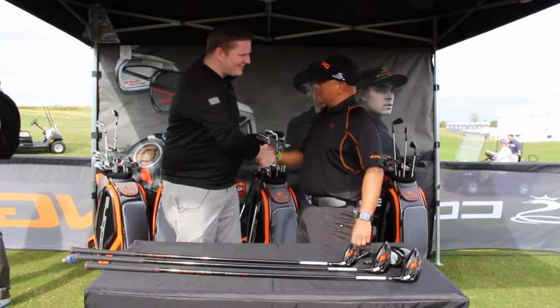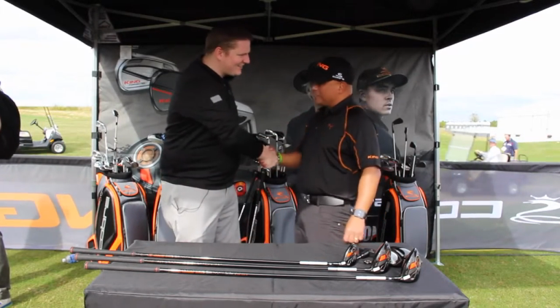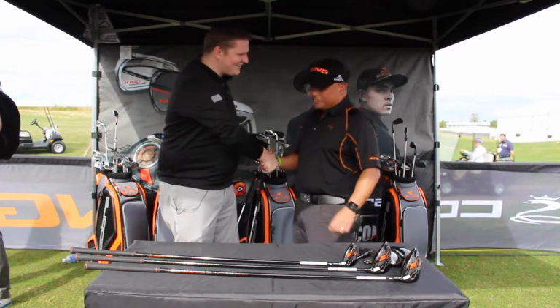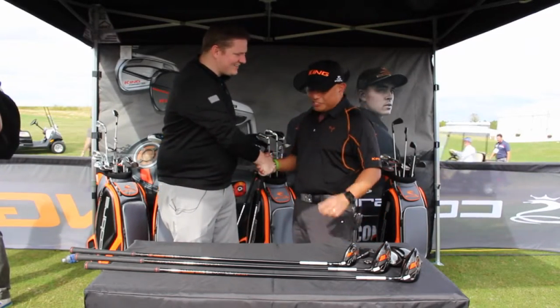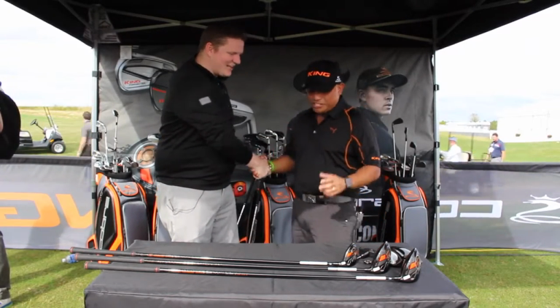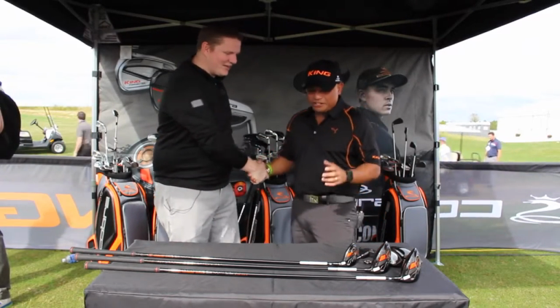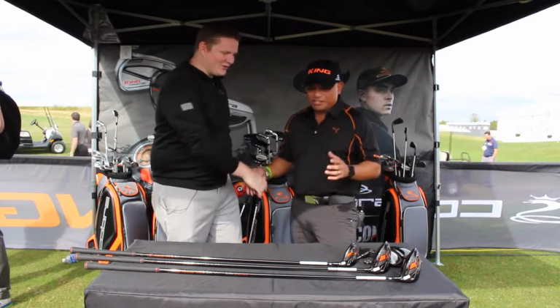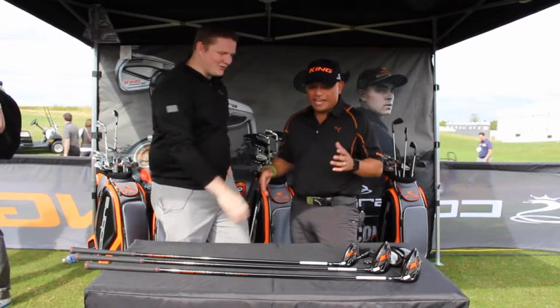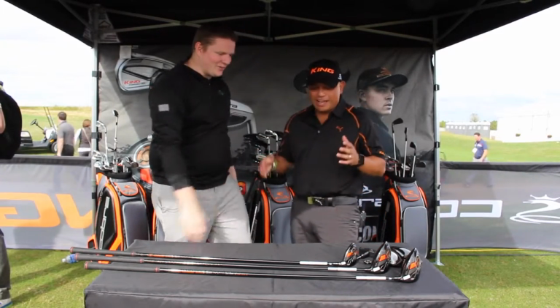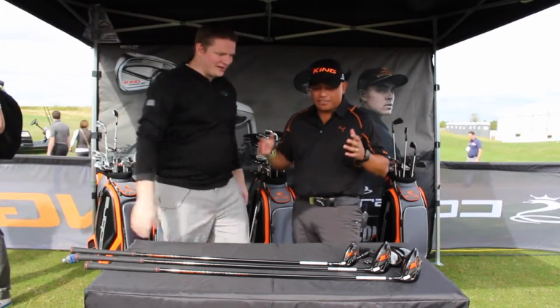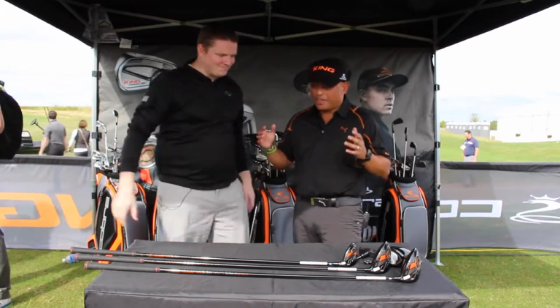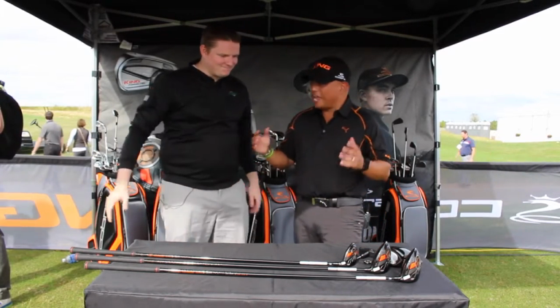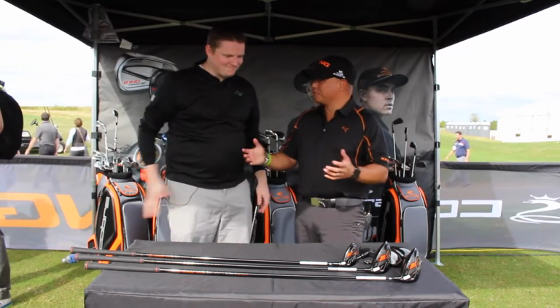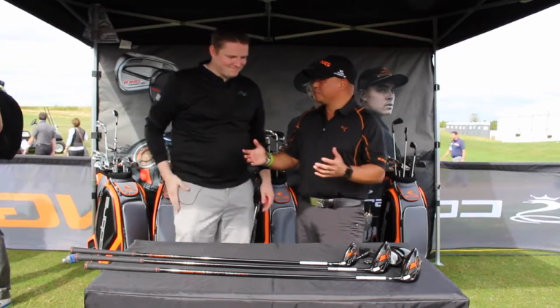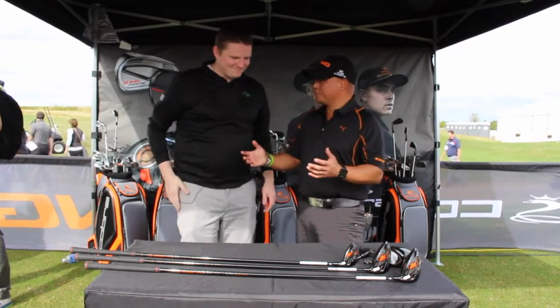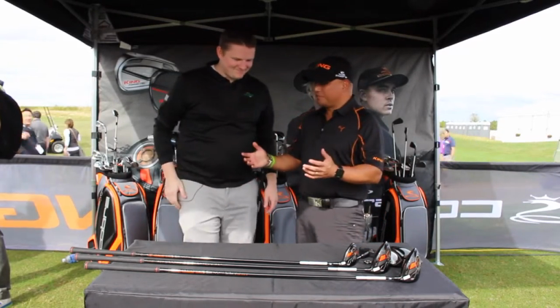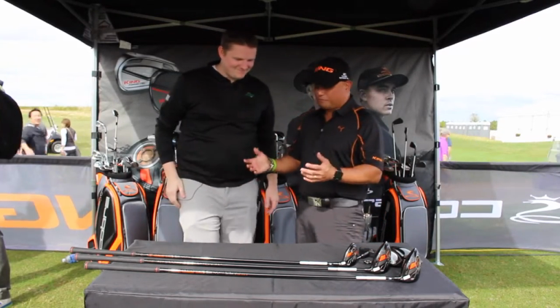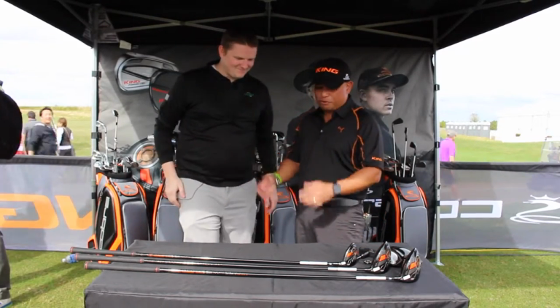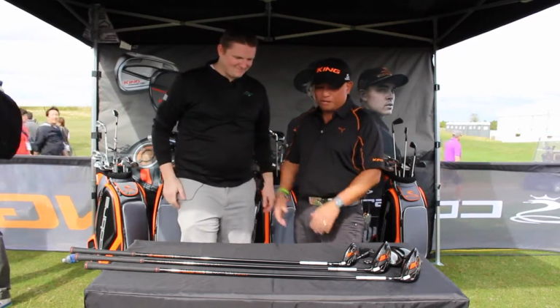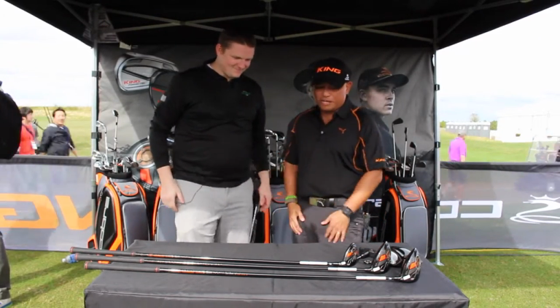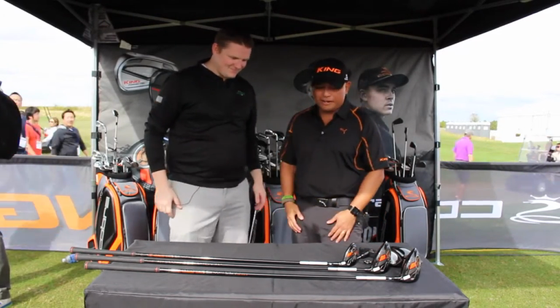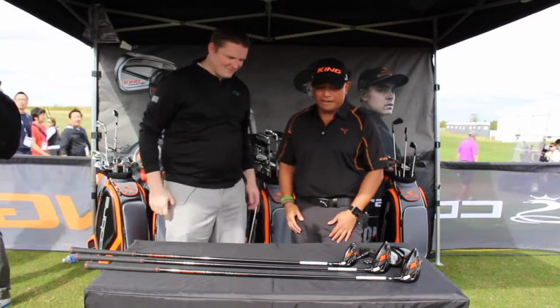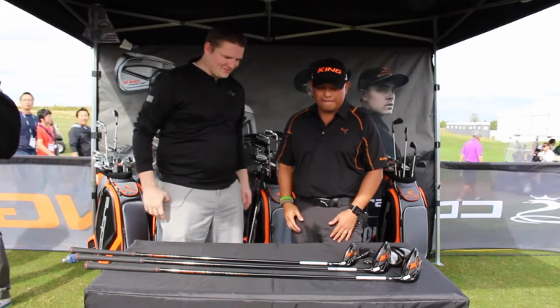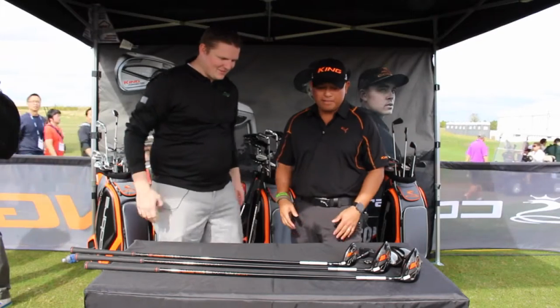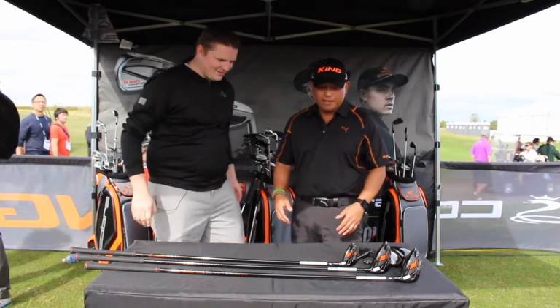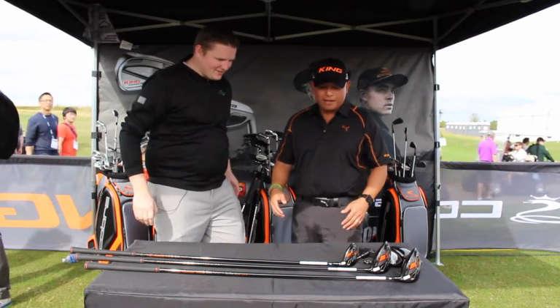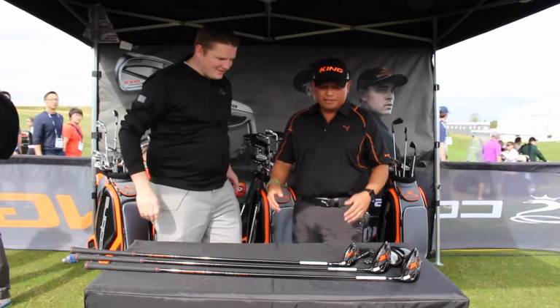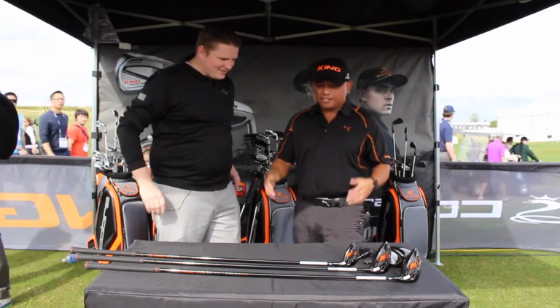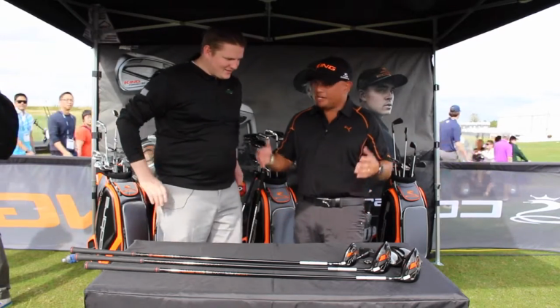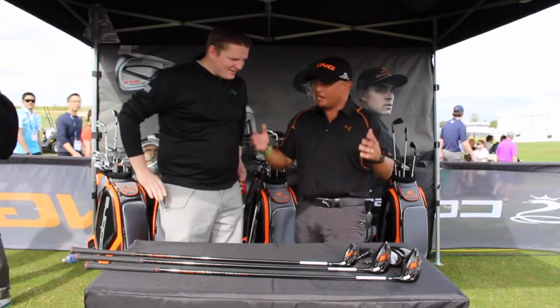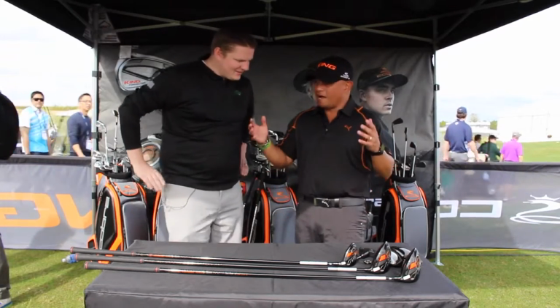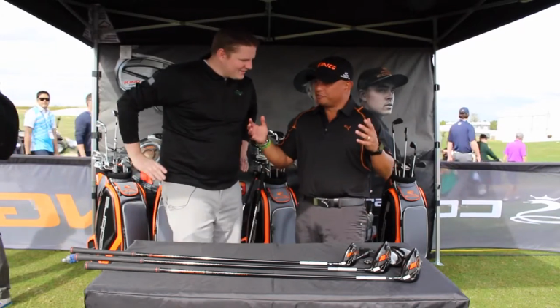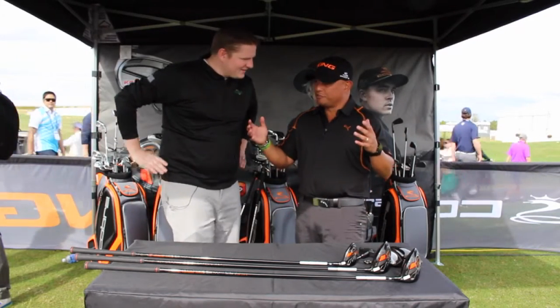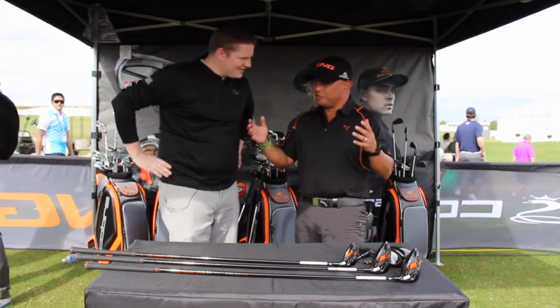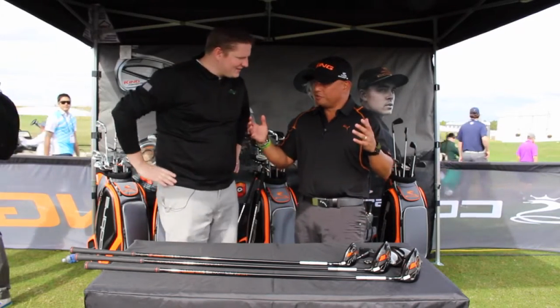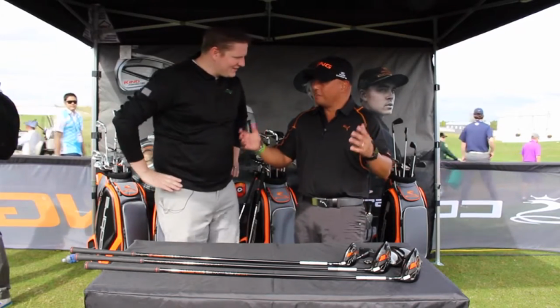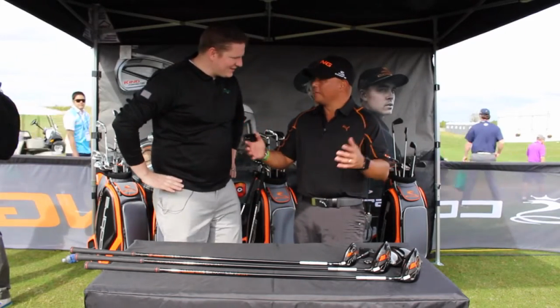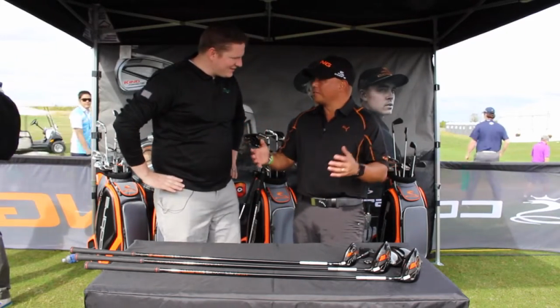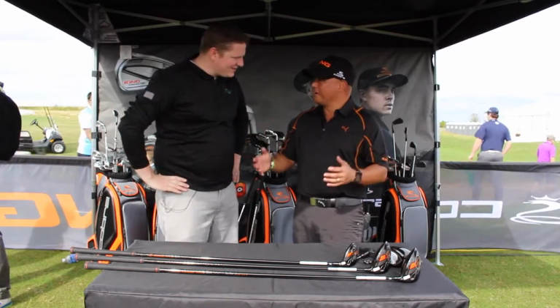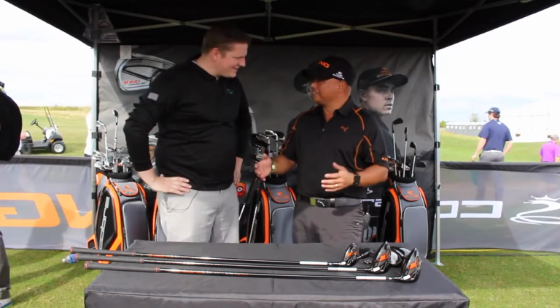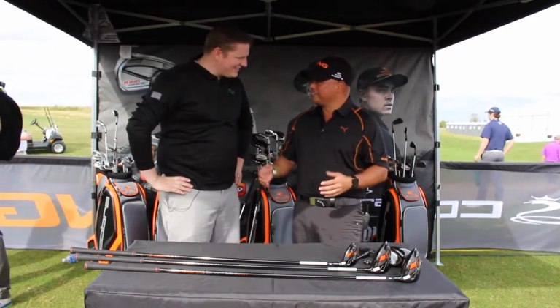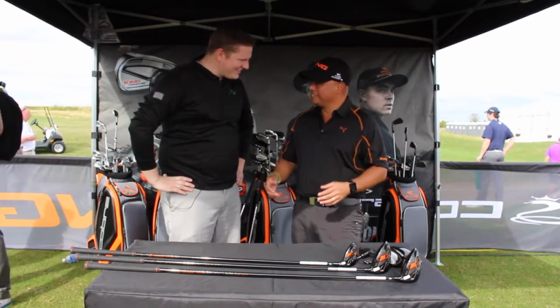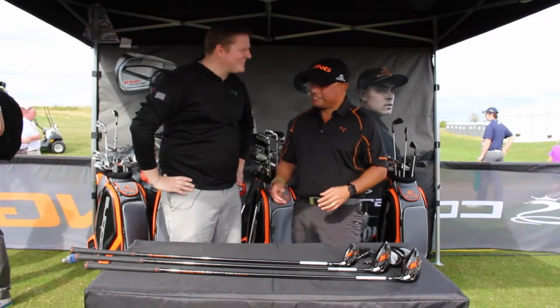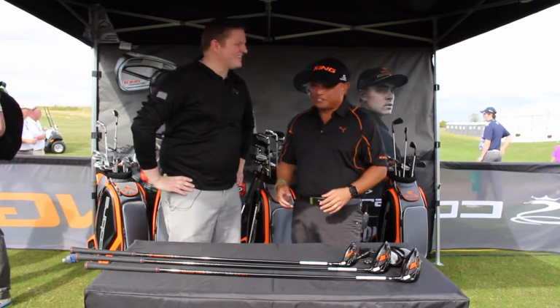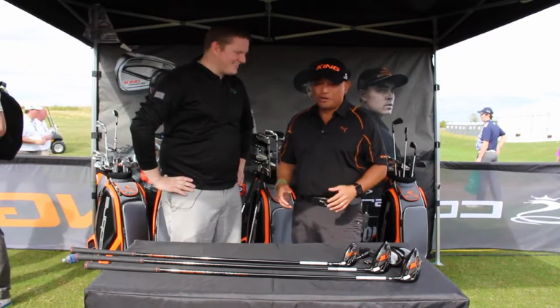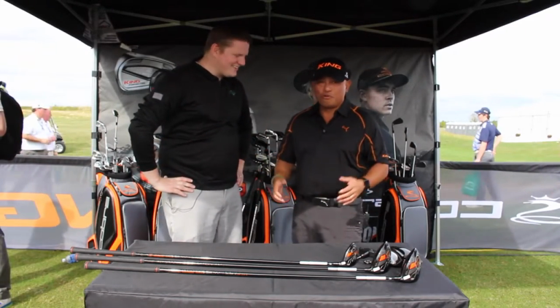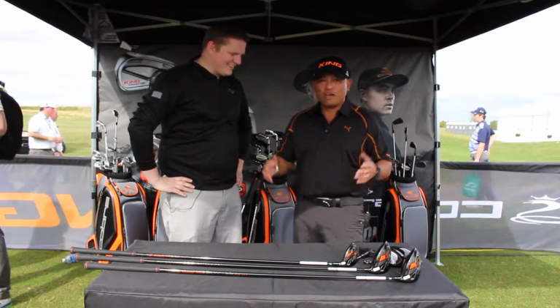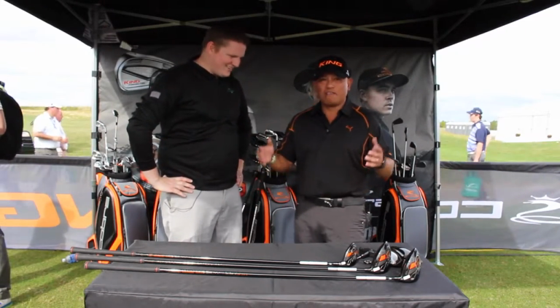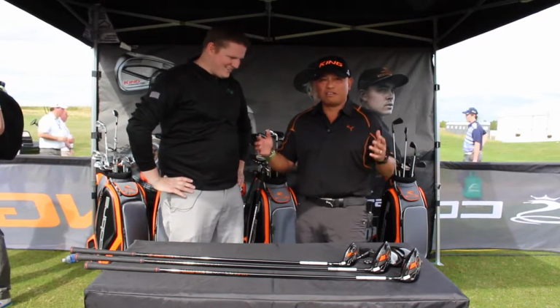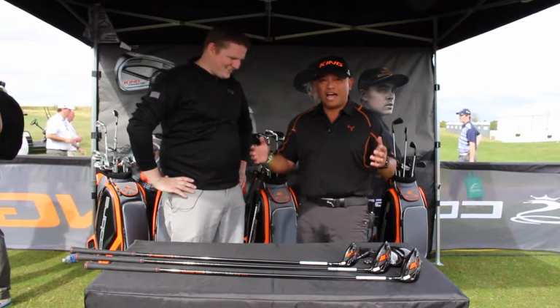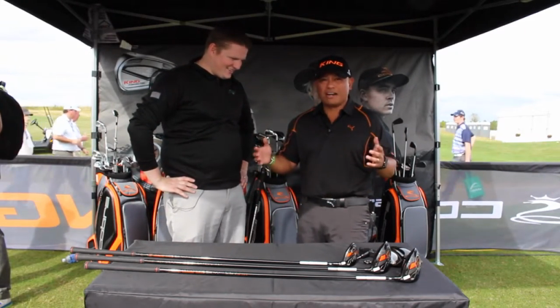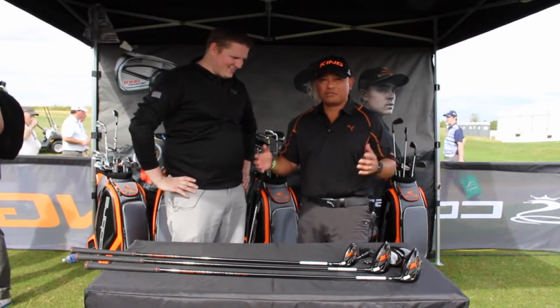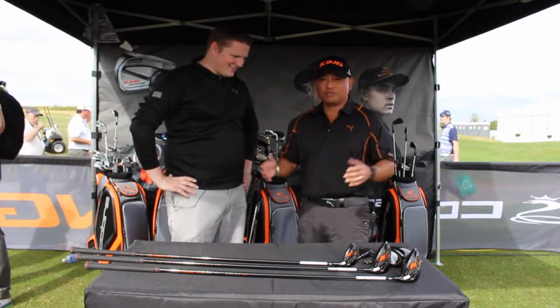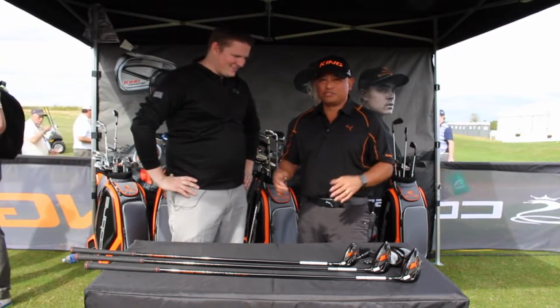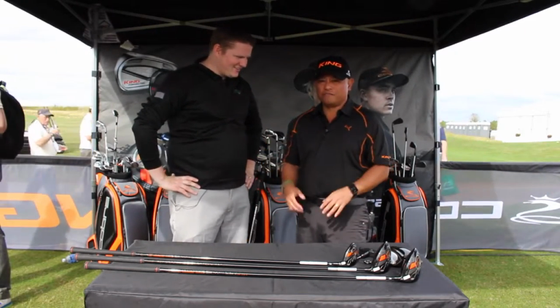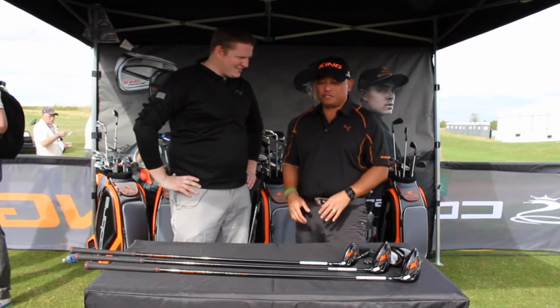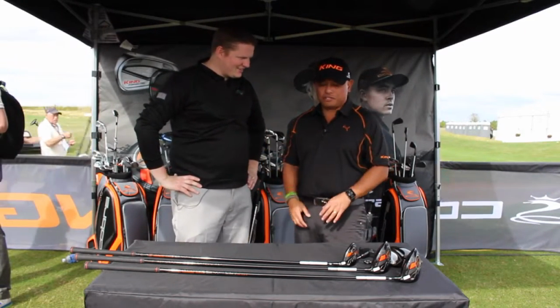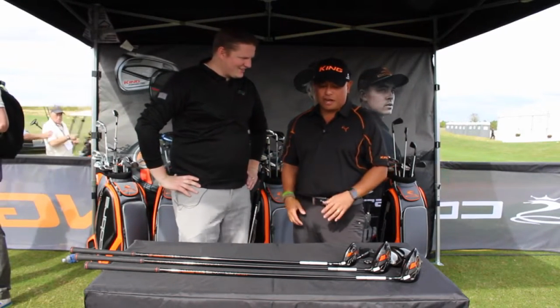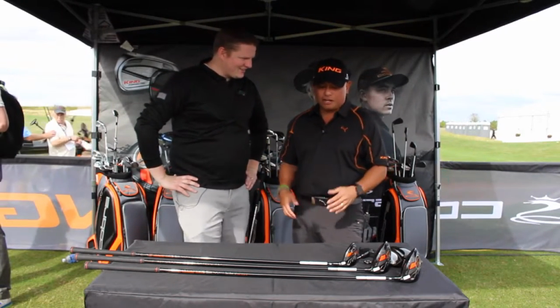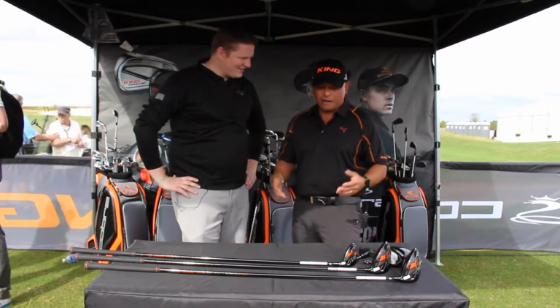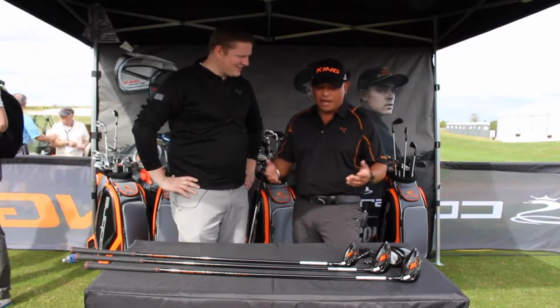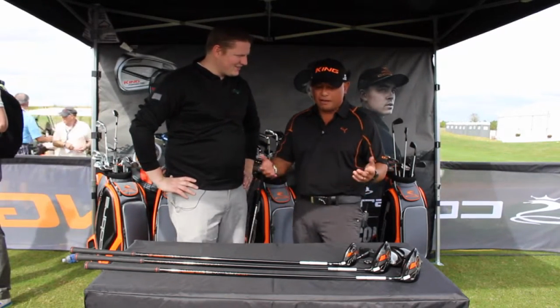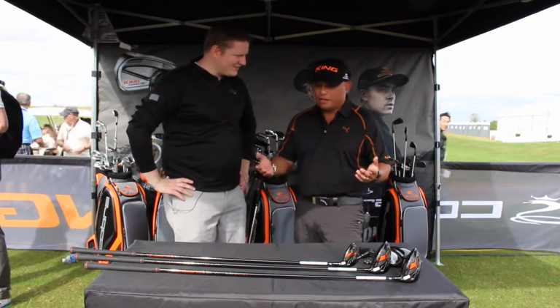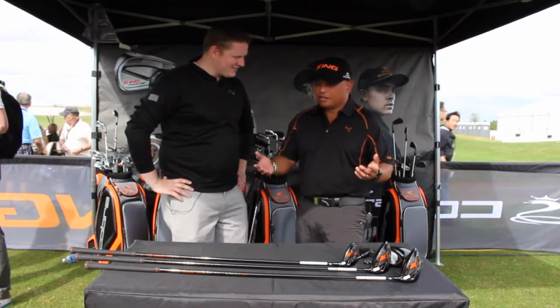Tyler, it's great to see you. Thanks for being here. To kick off another great season, we have a lot of cool stuff to talk about.